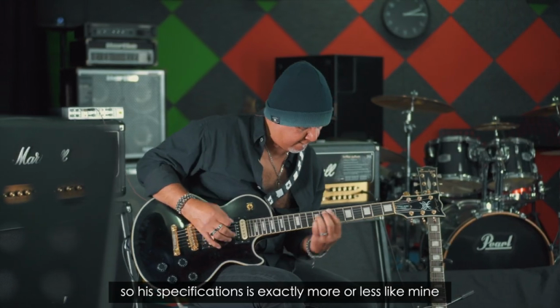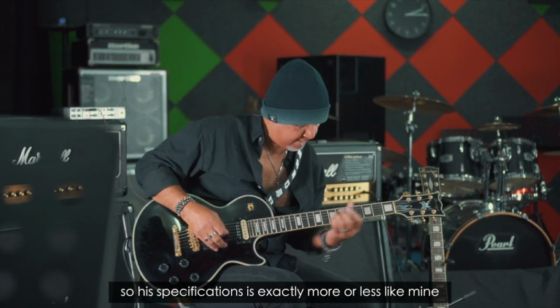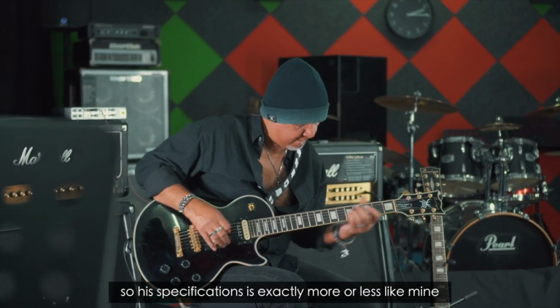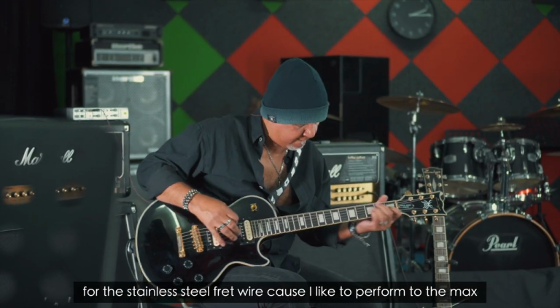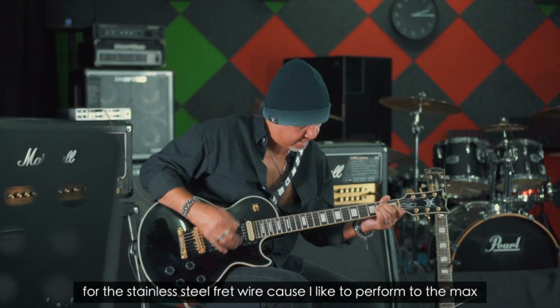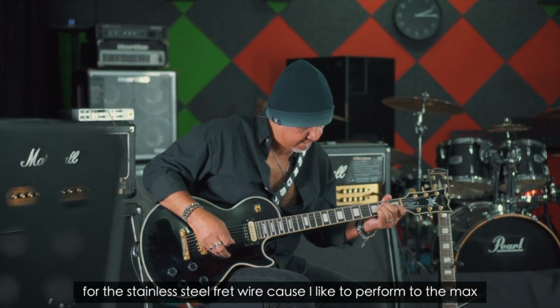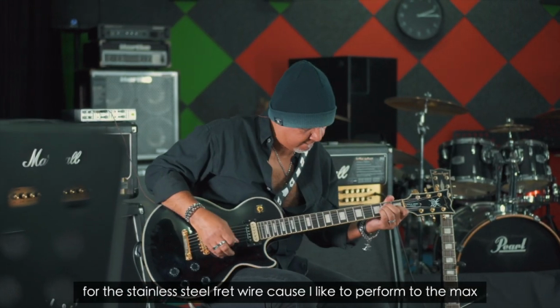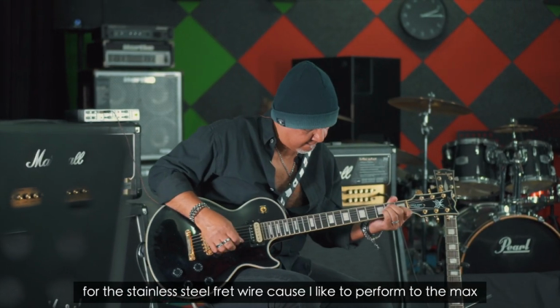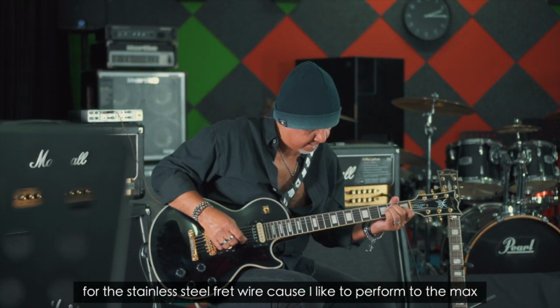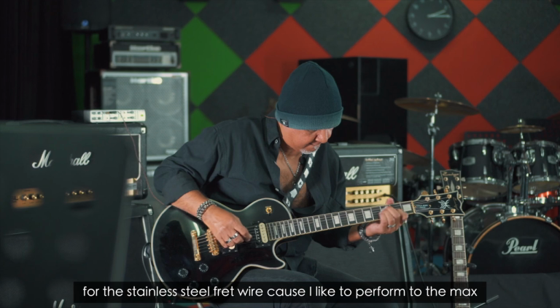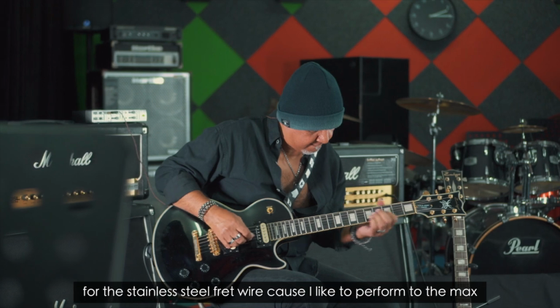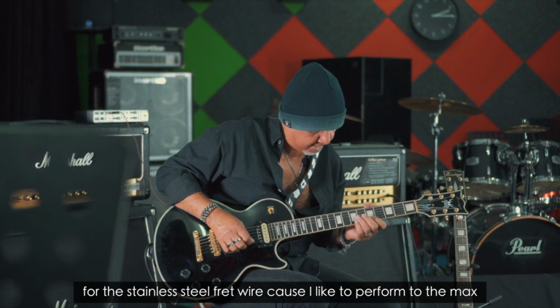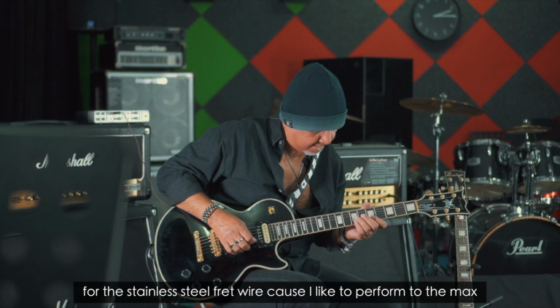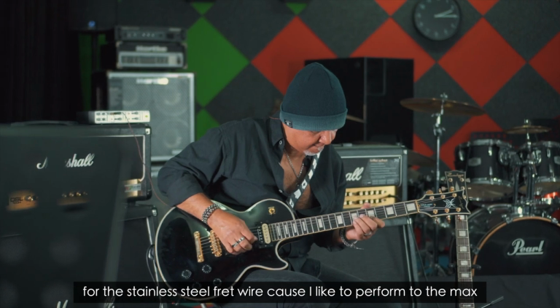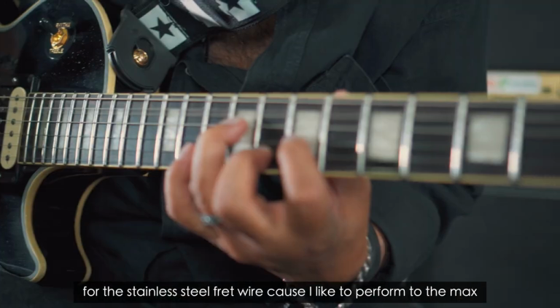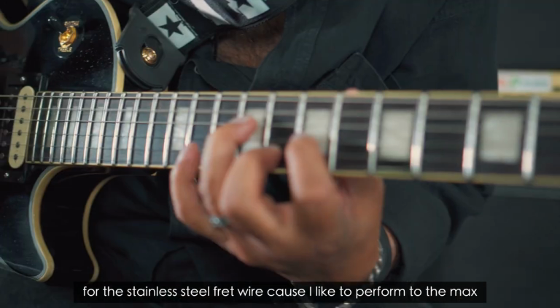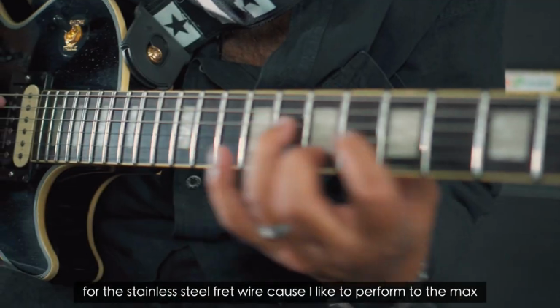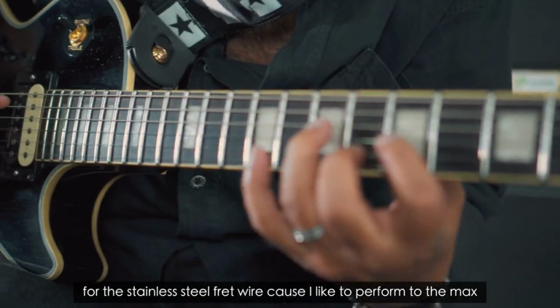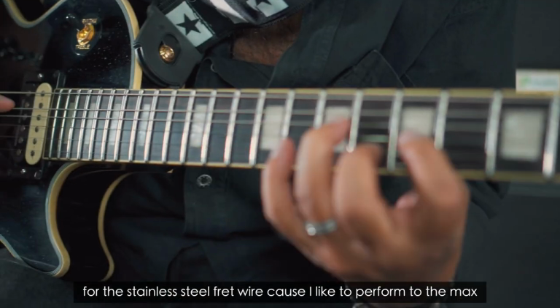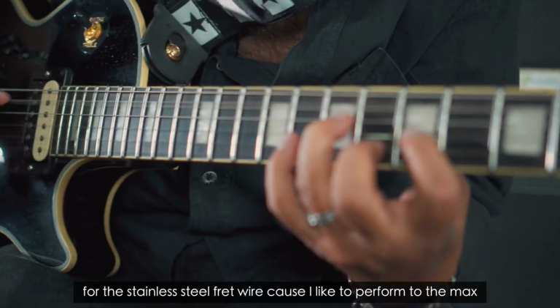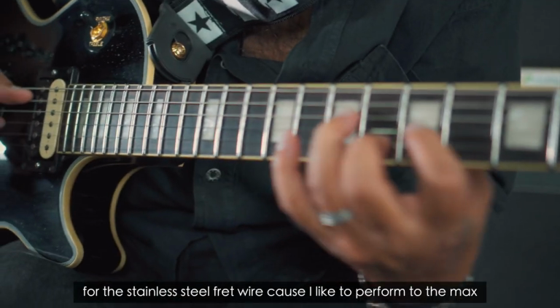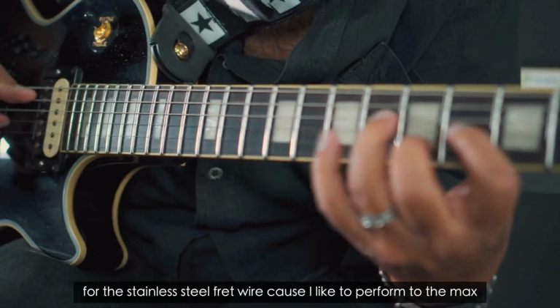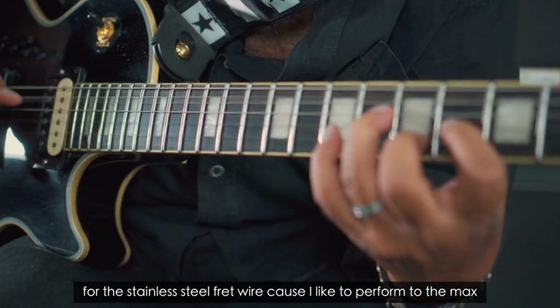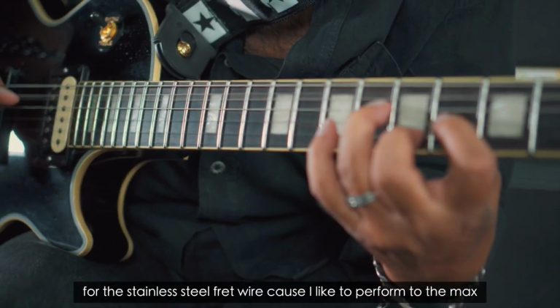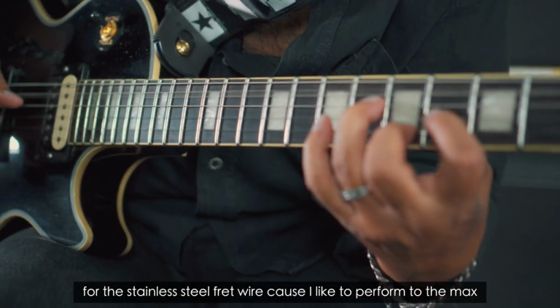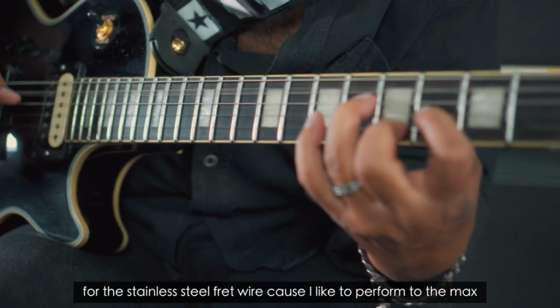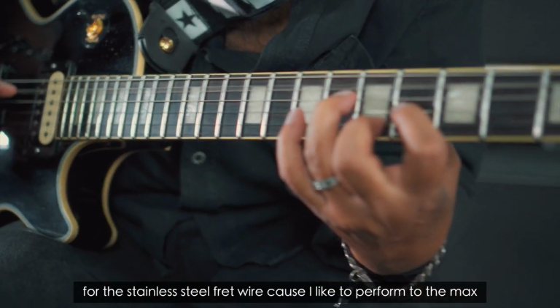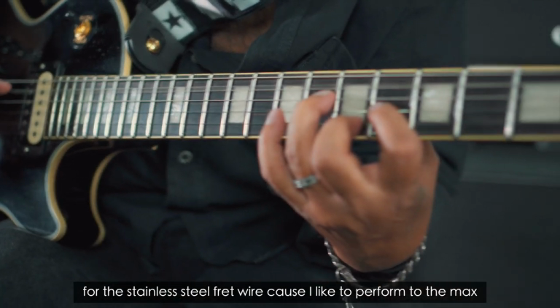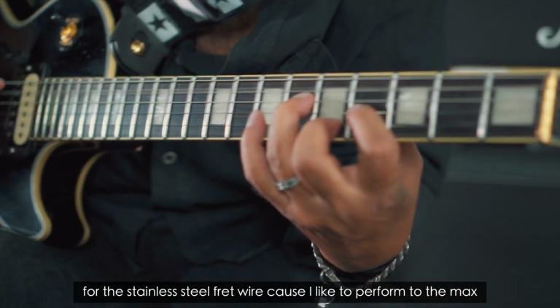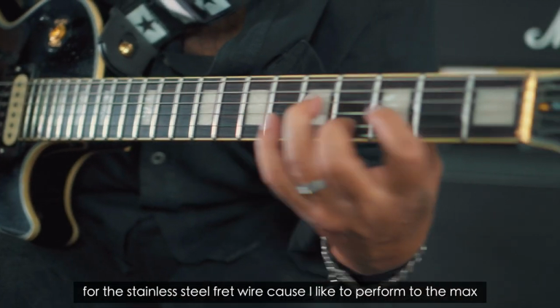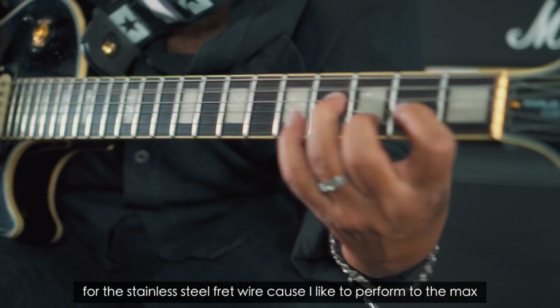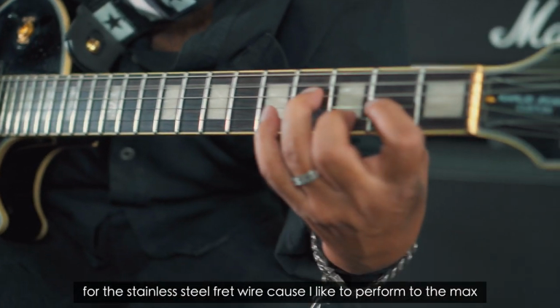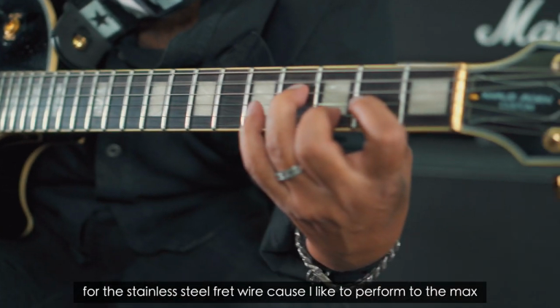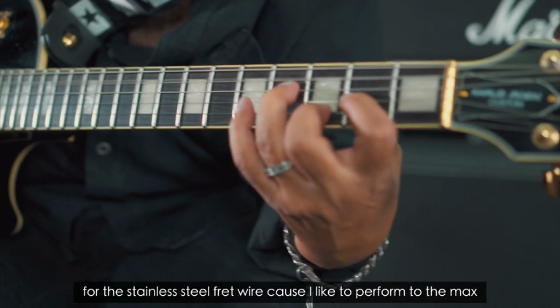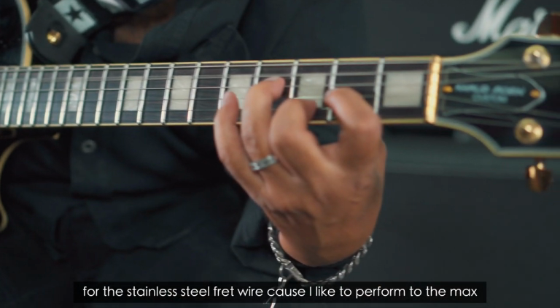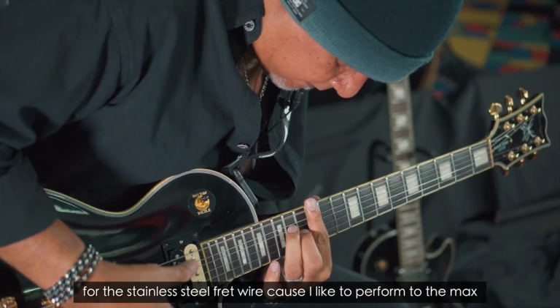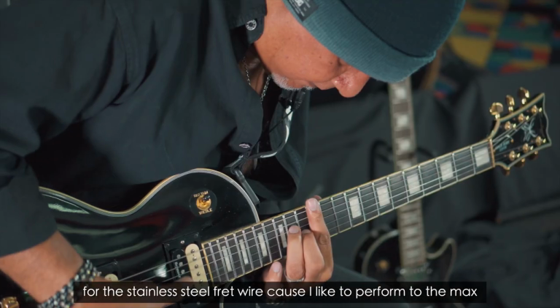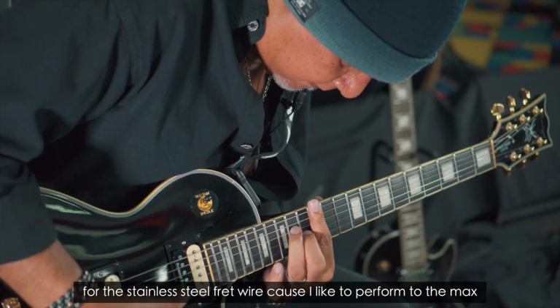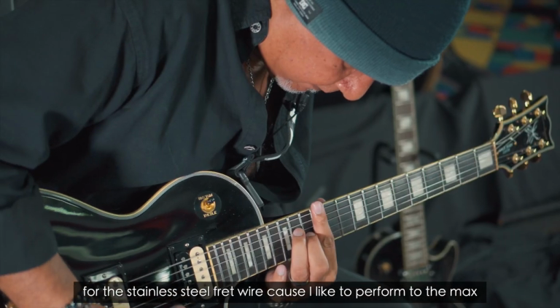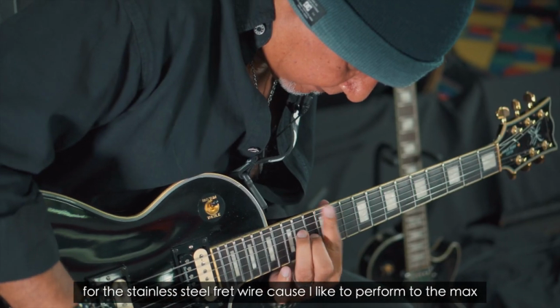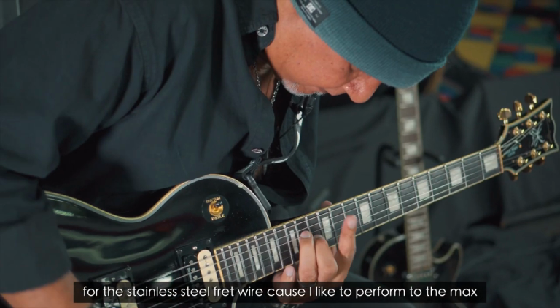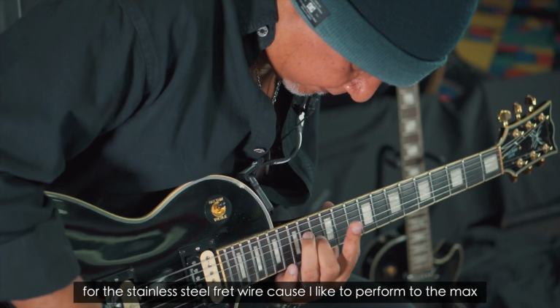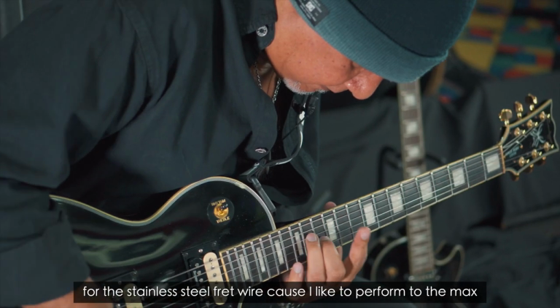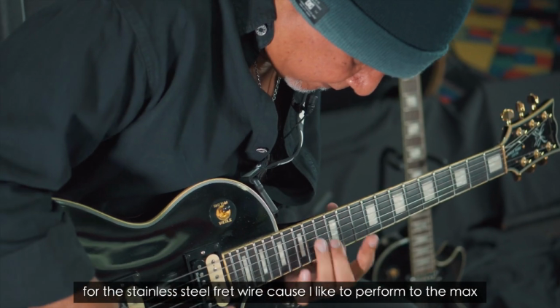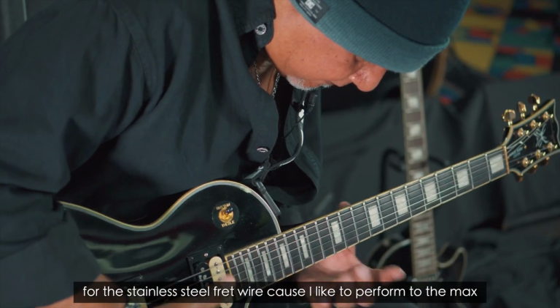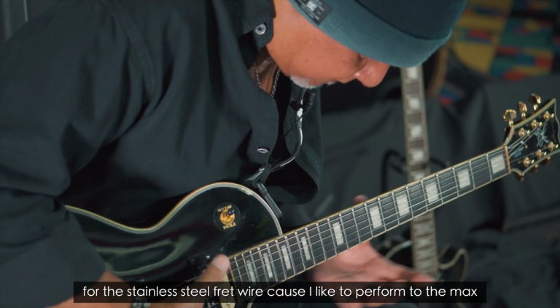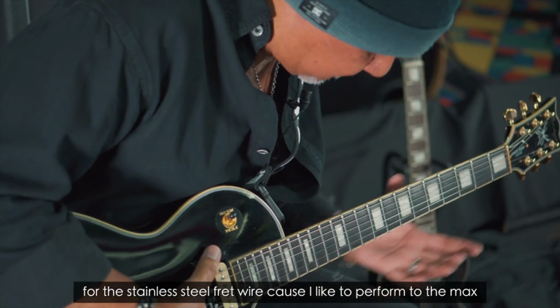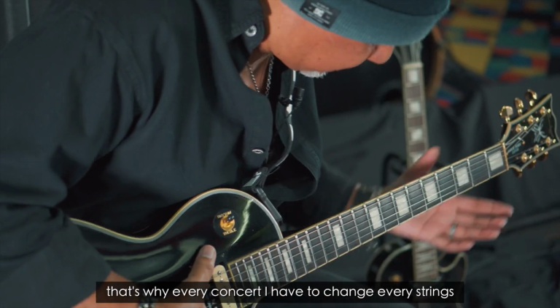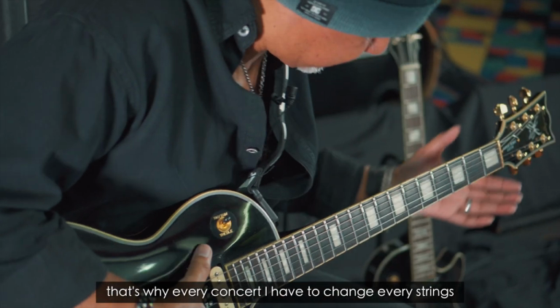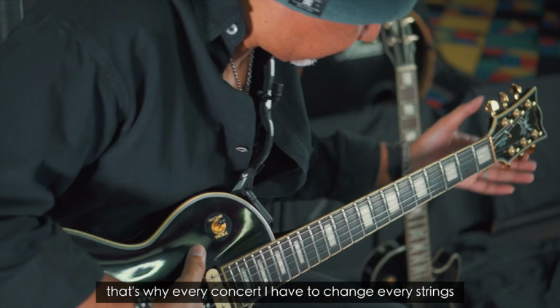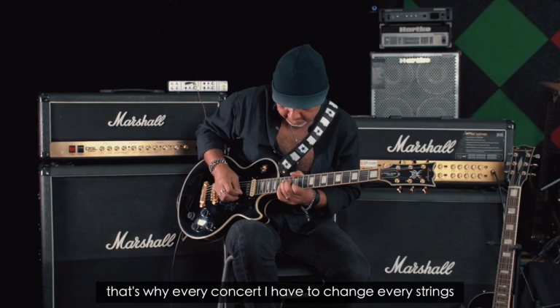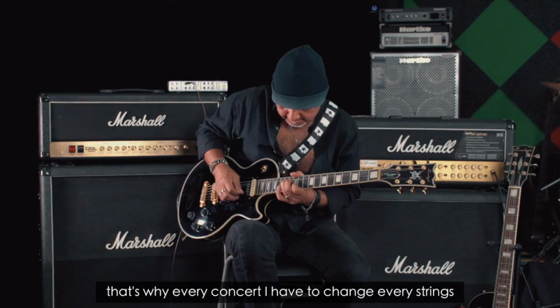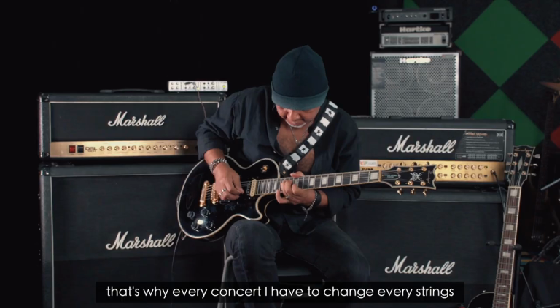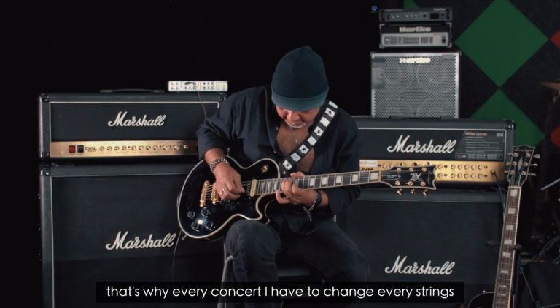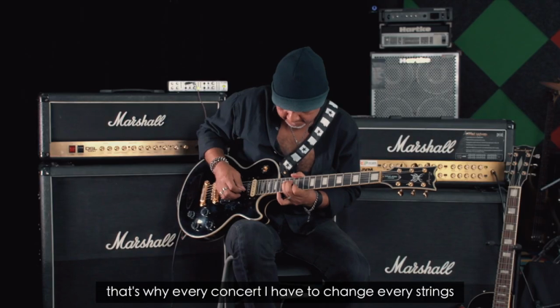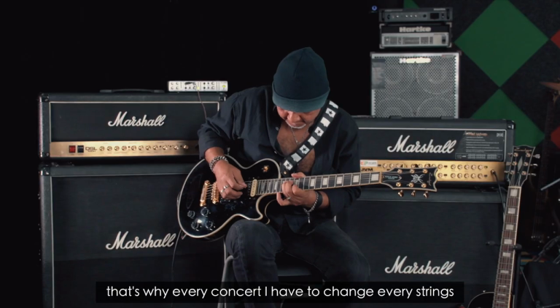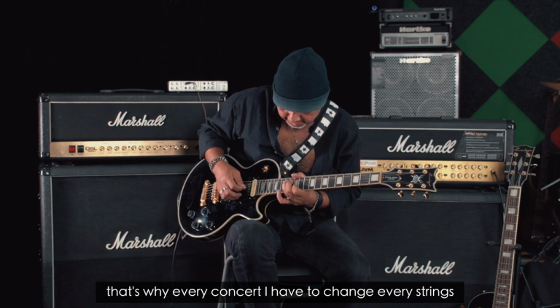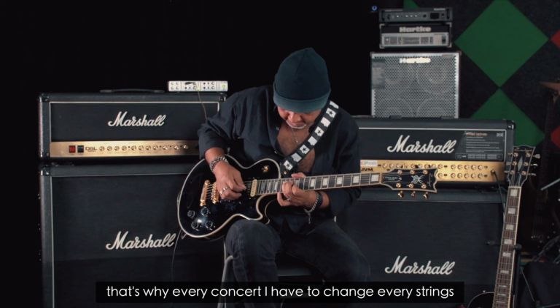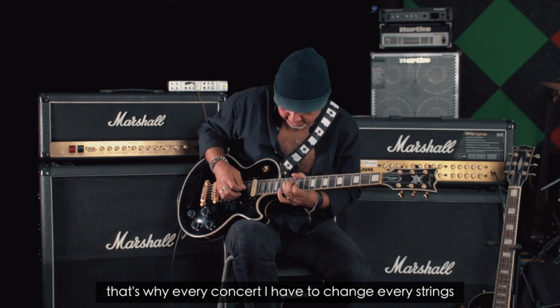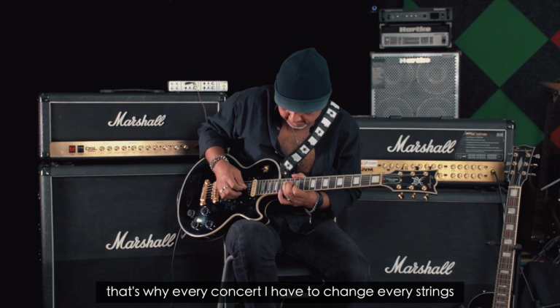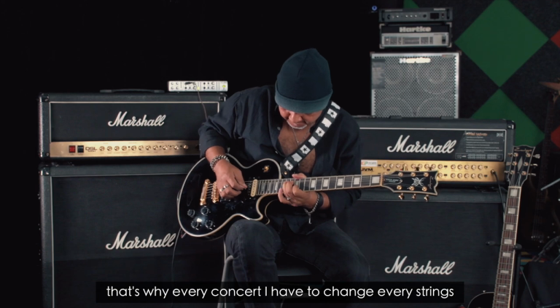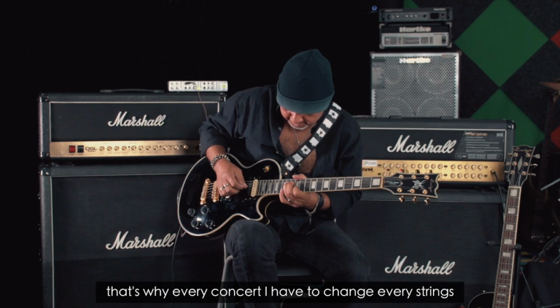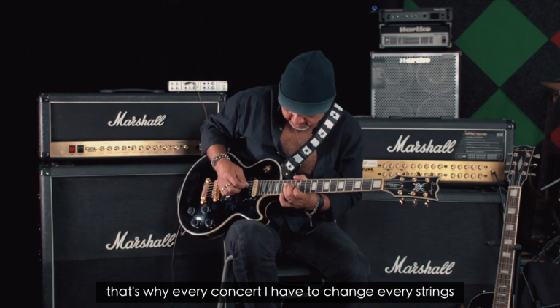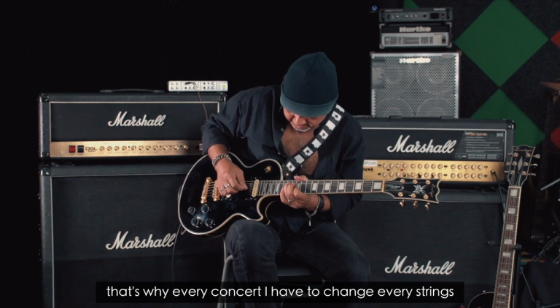For the steel fret wire, because I like to perform to the max. That's why every concert I have to change every string.